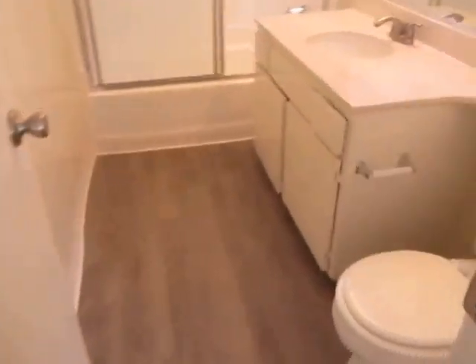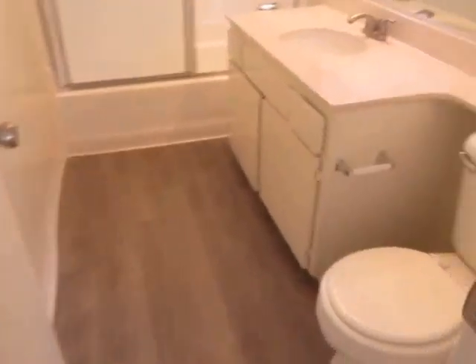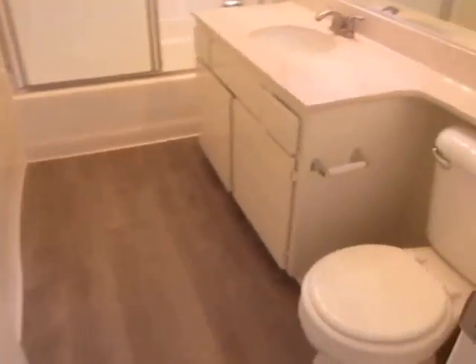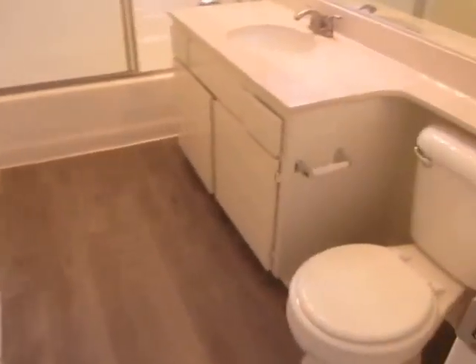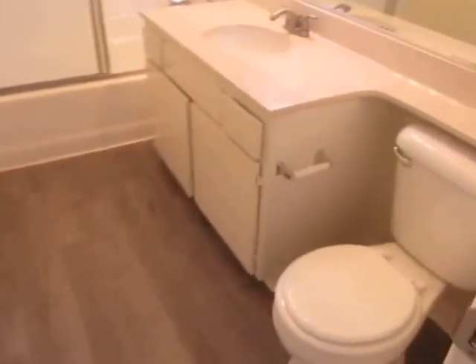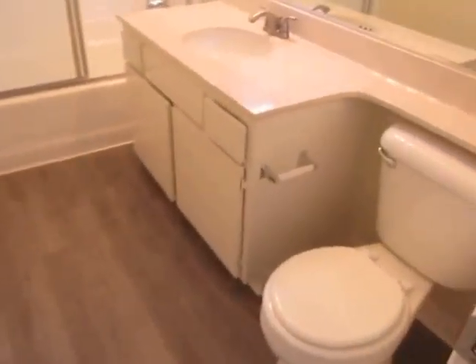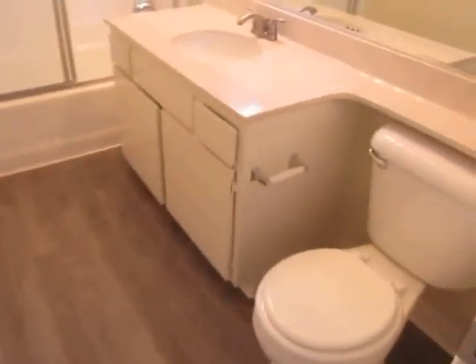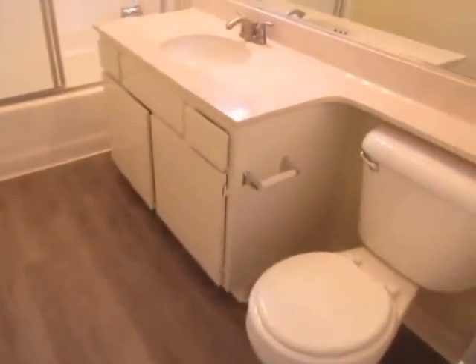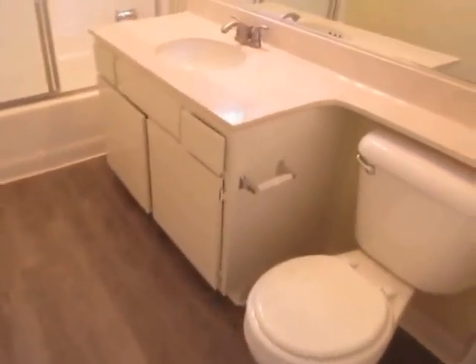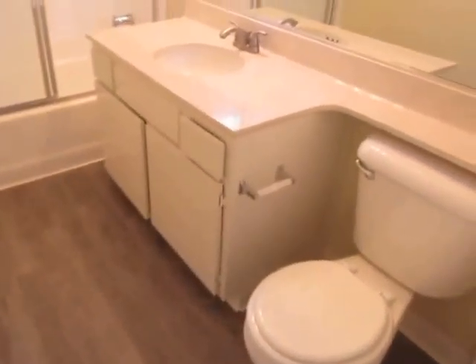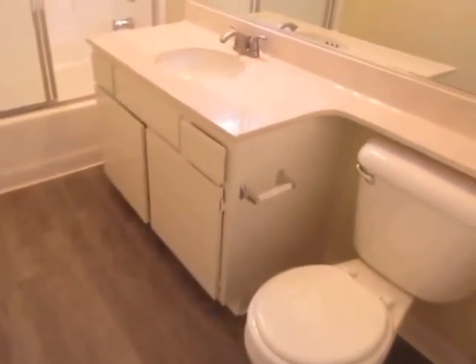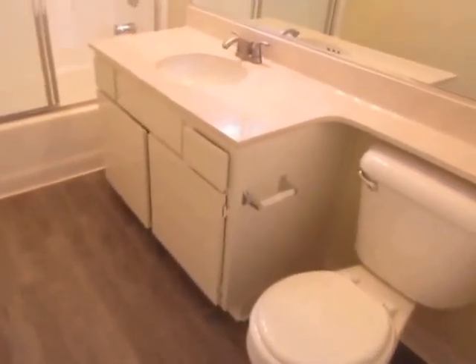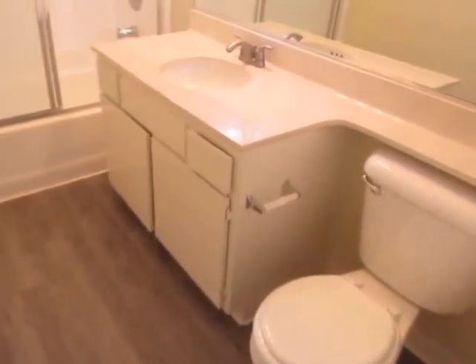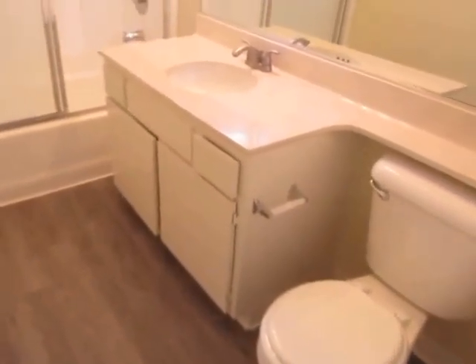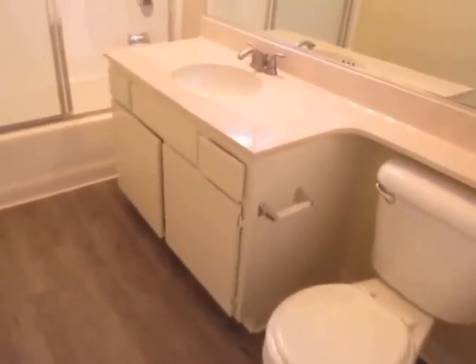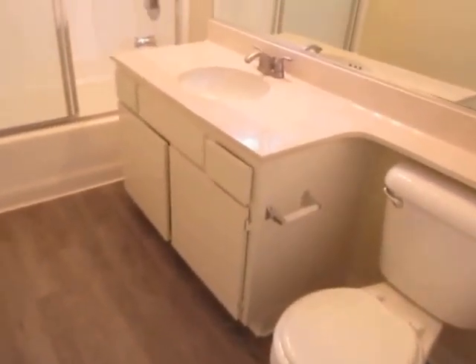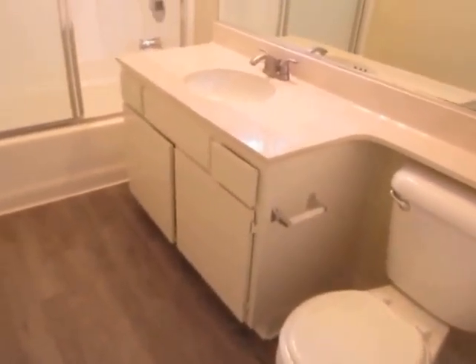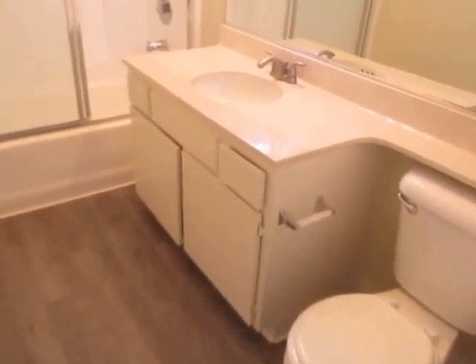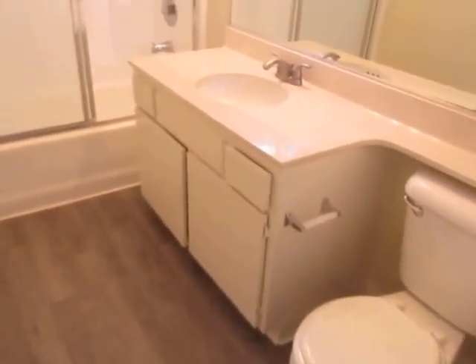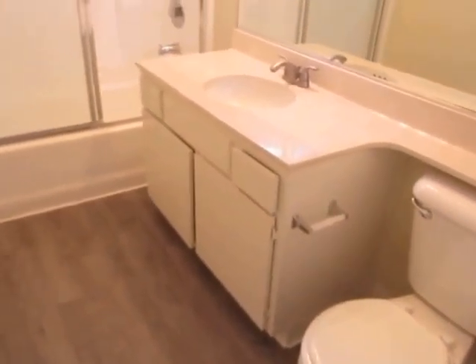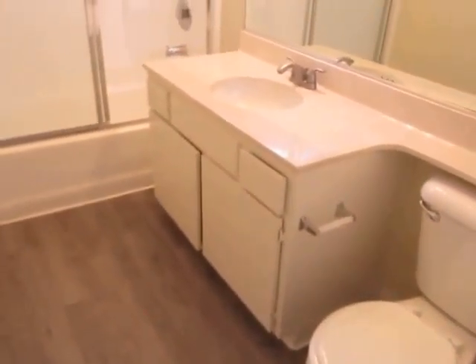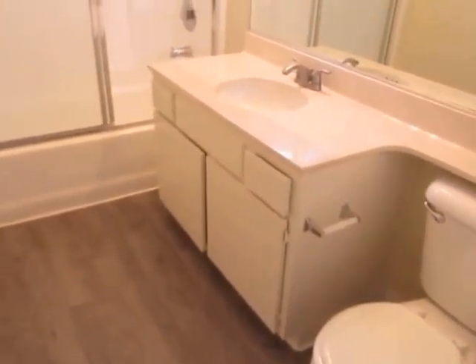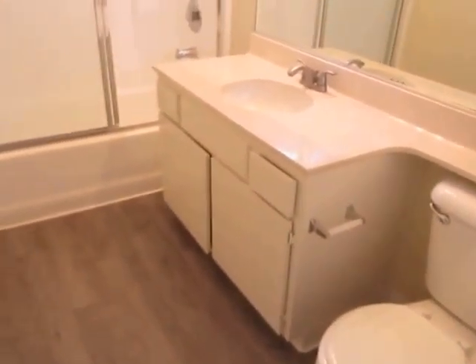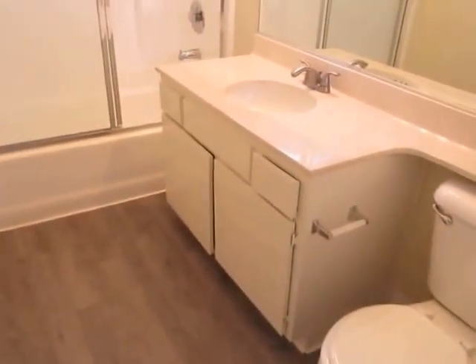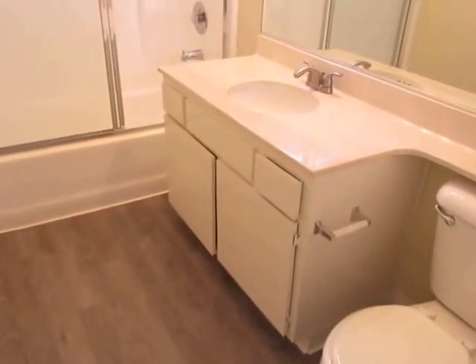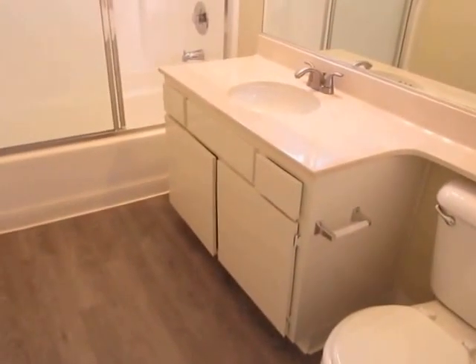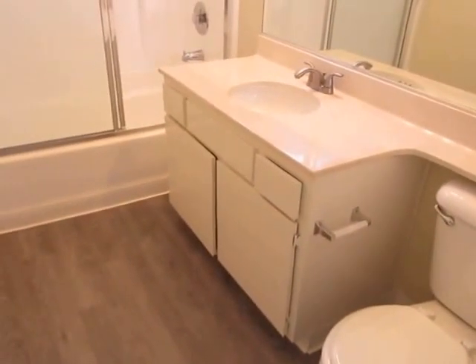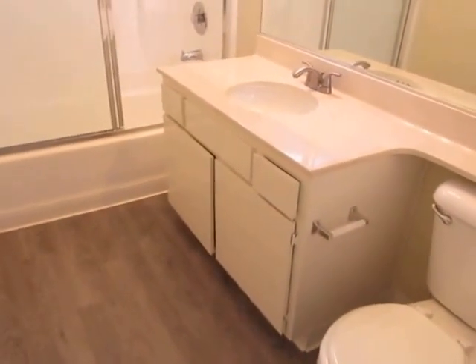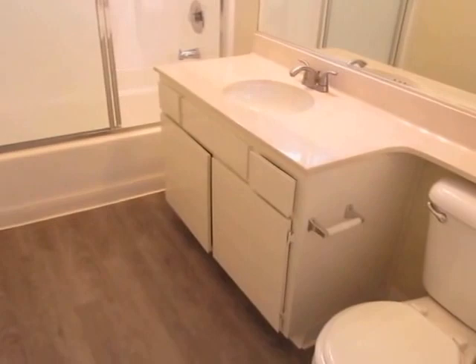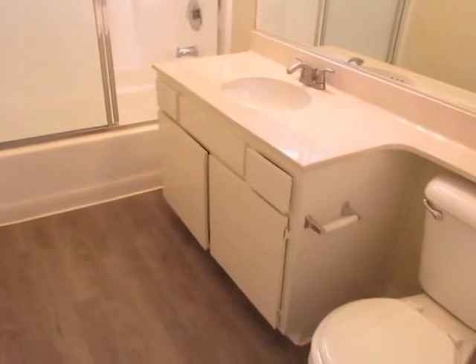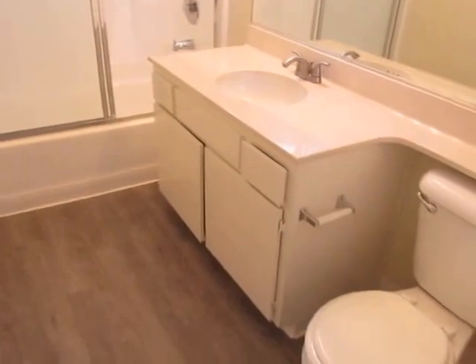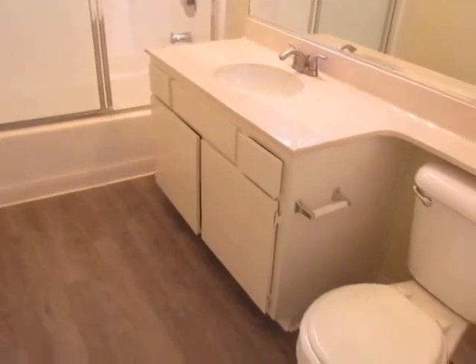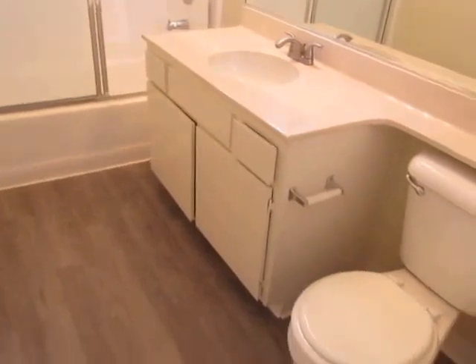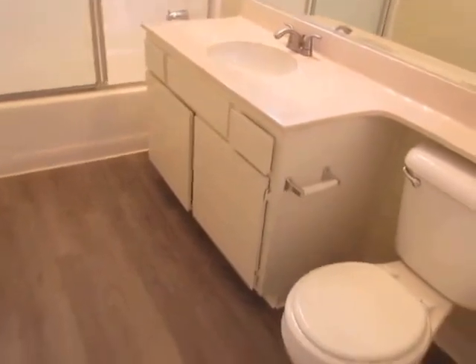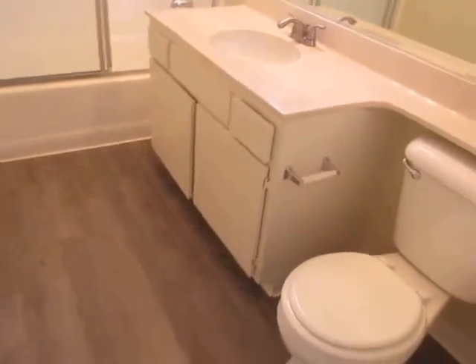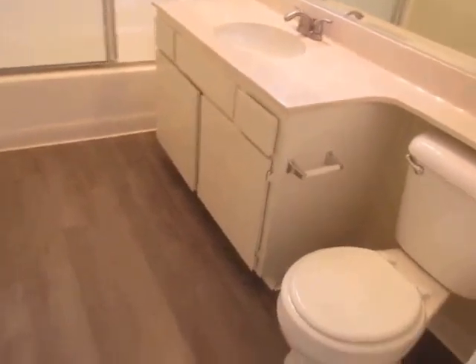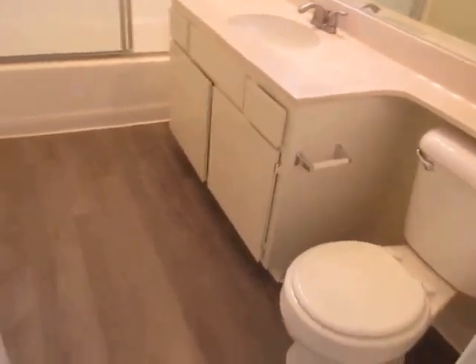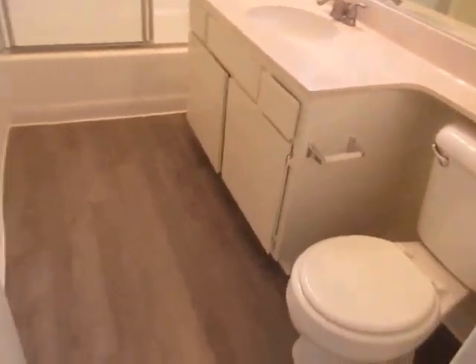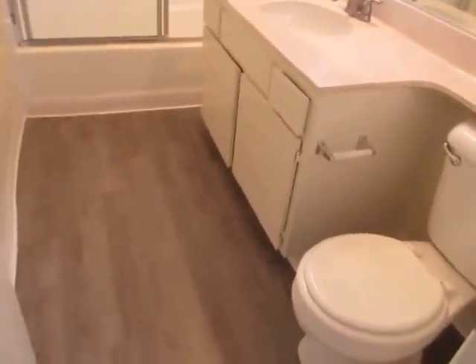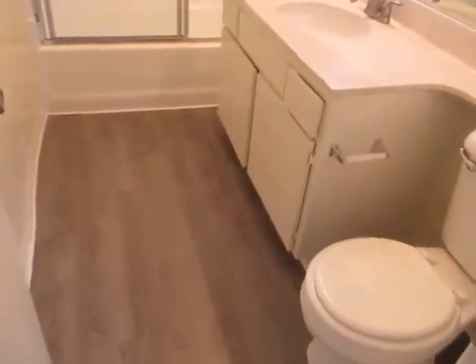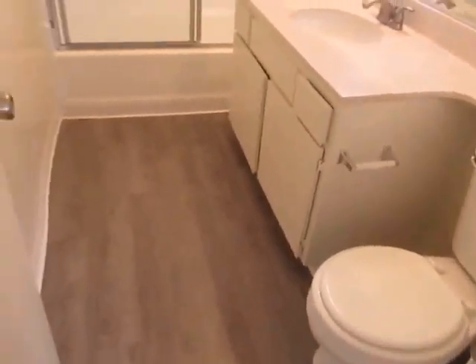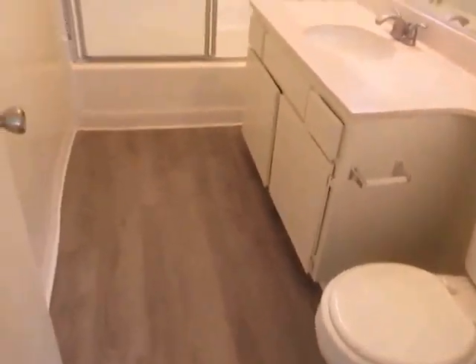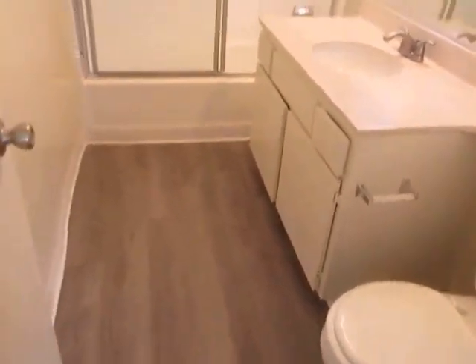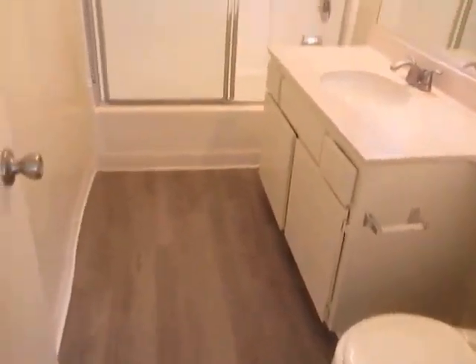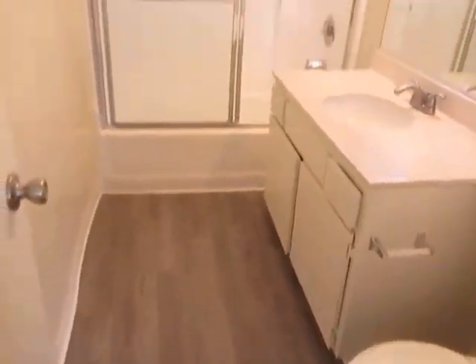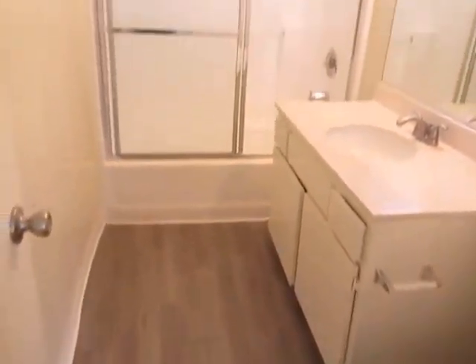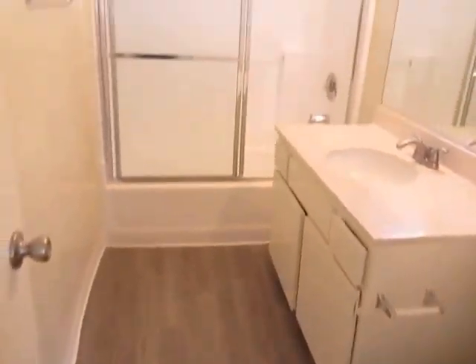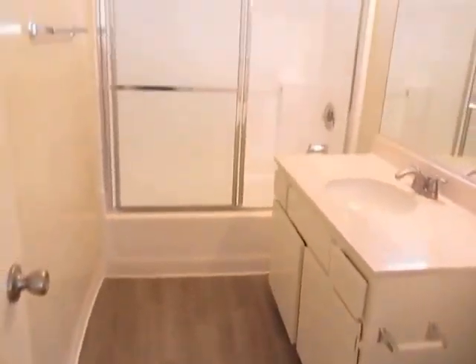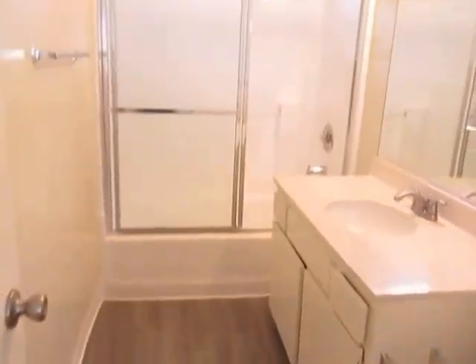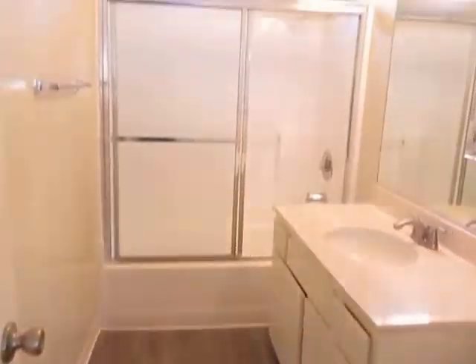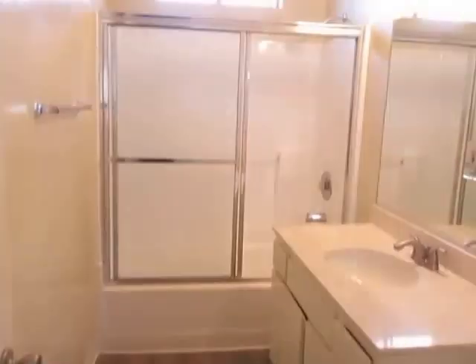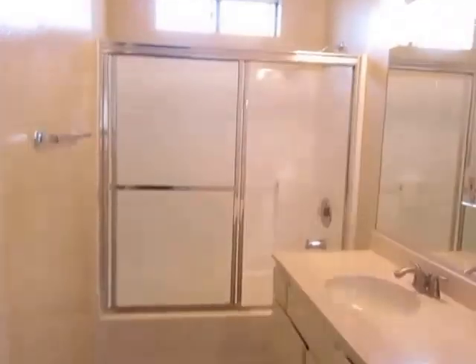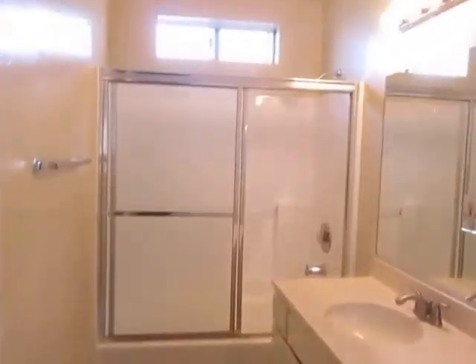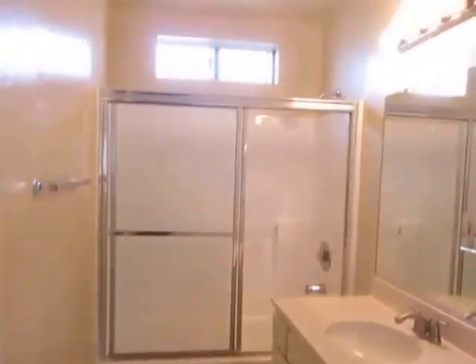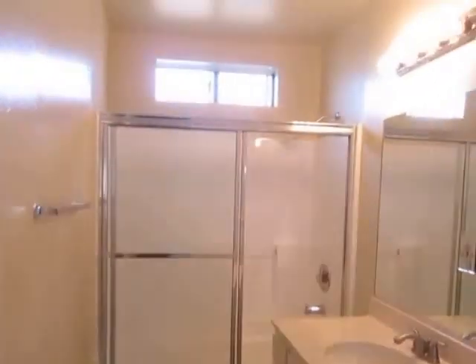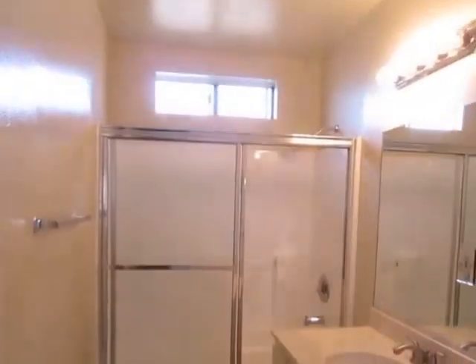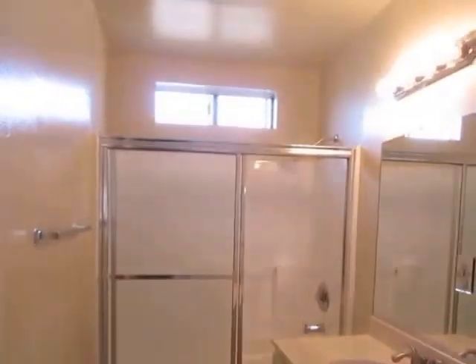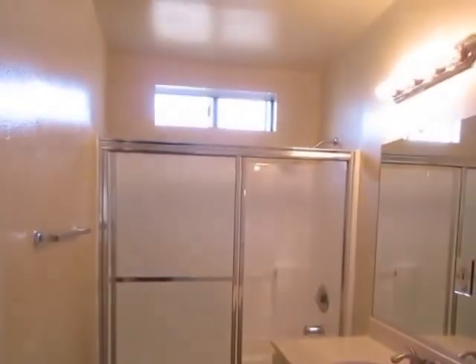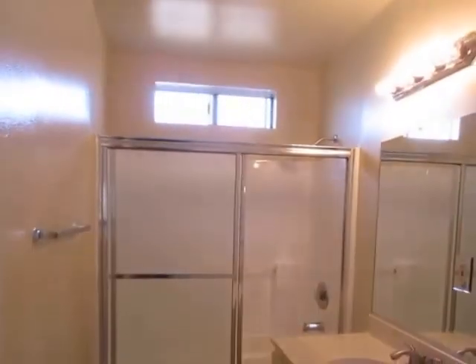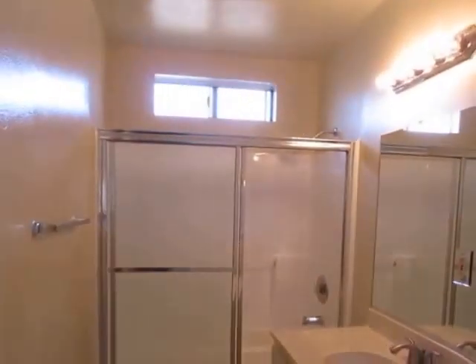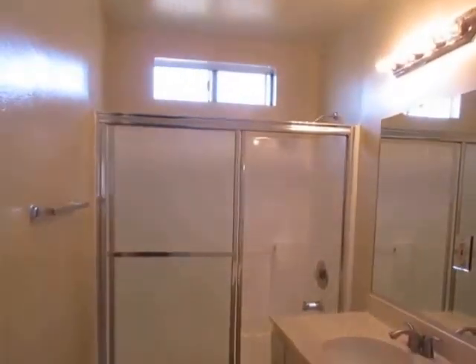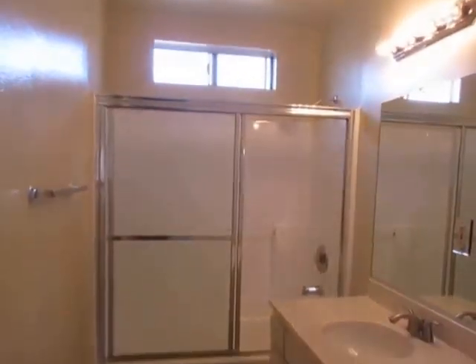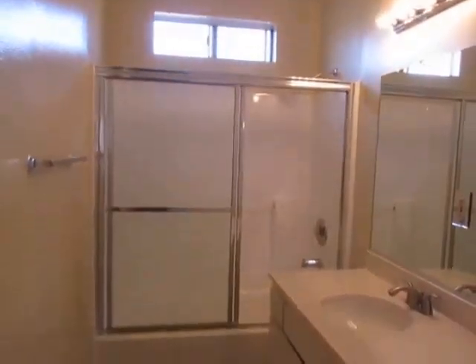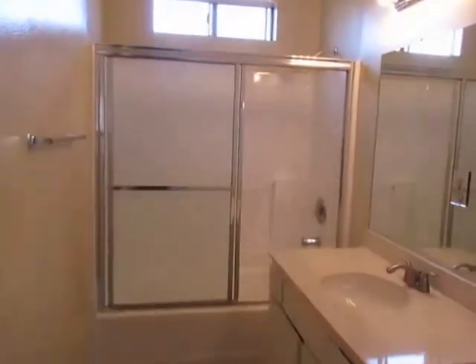The first bathroom has a large vanity with plenty of counter and cabinet space, and a full tub and shower.